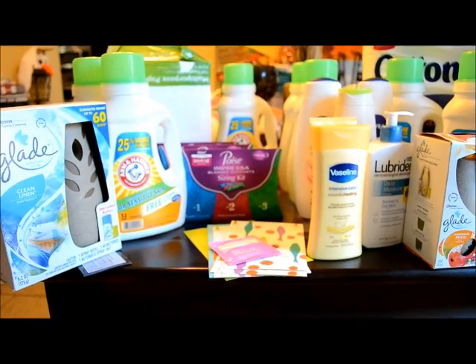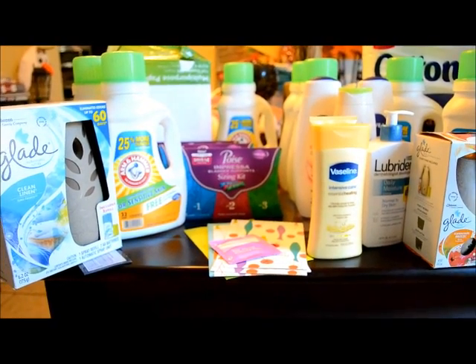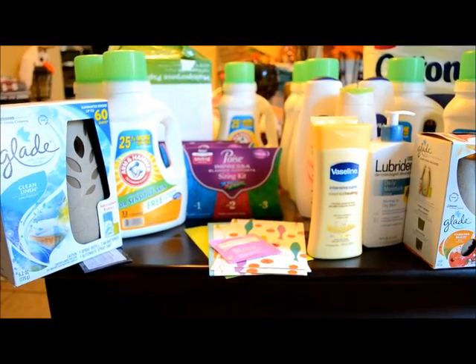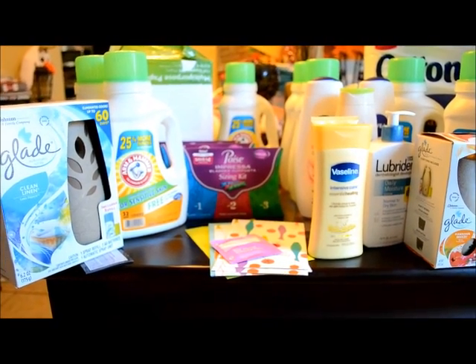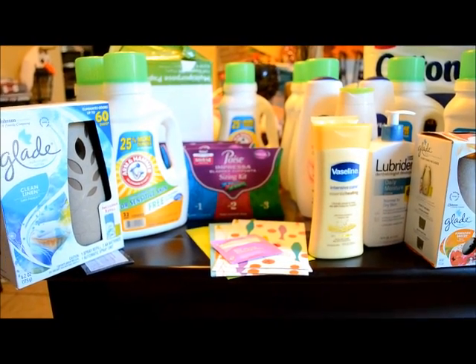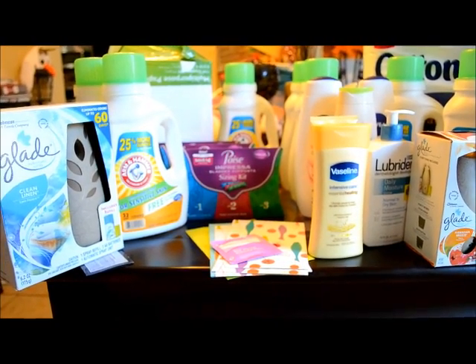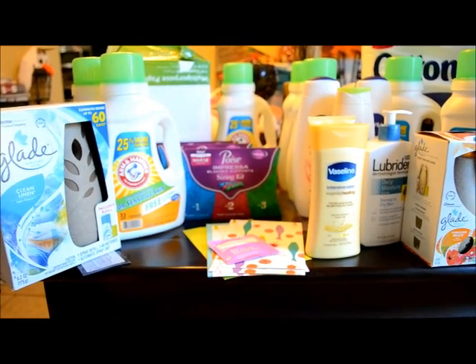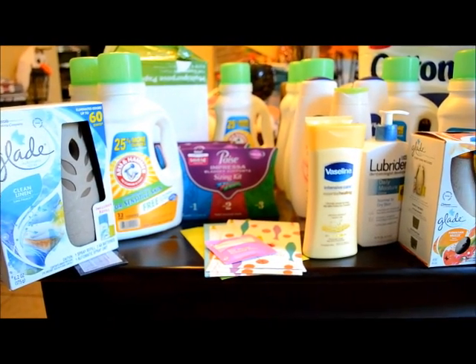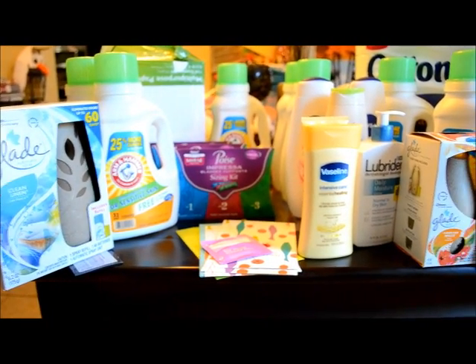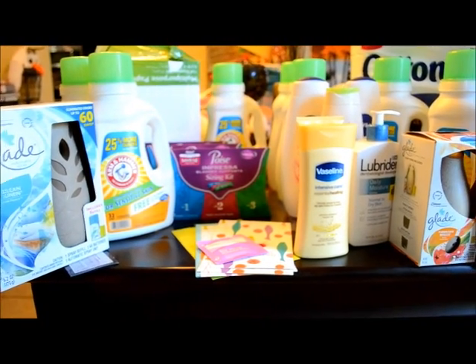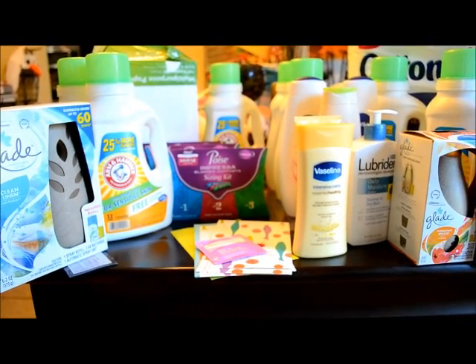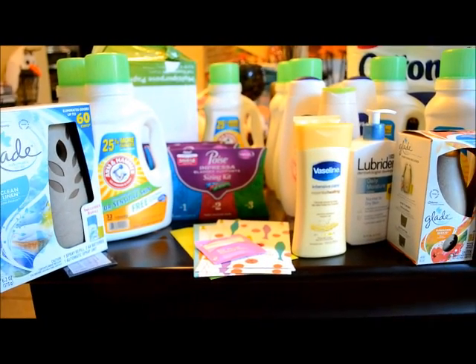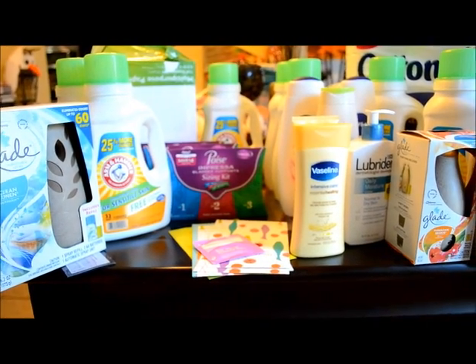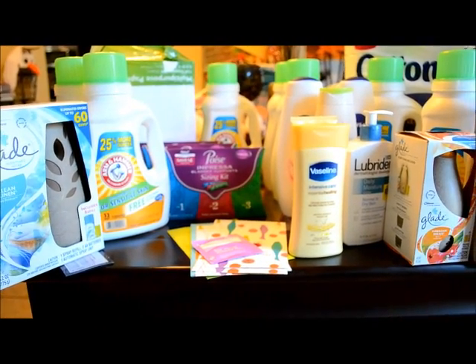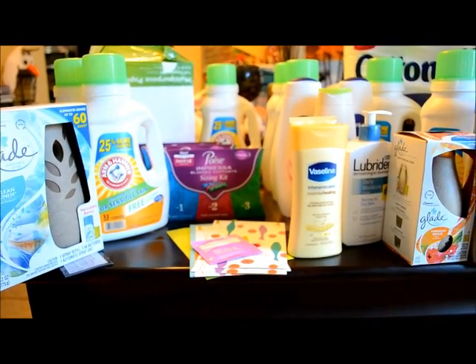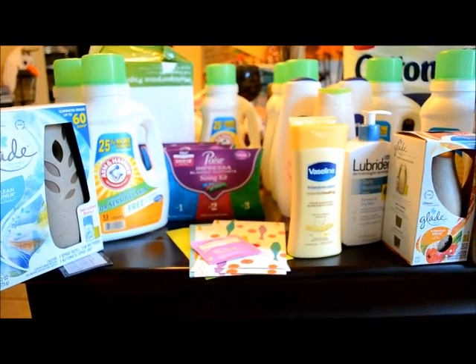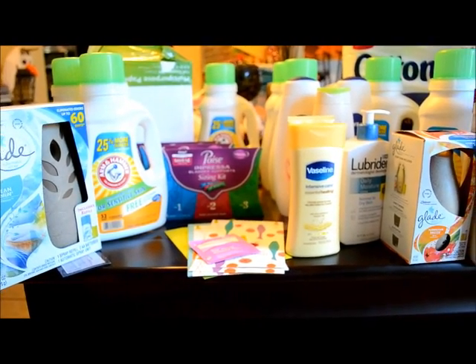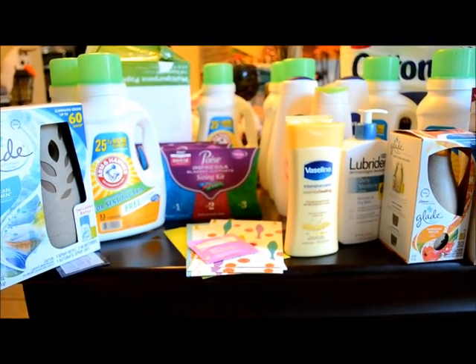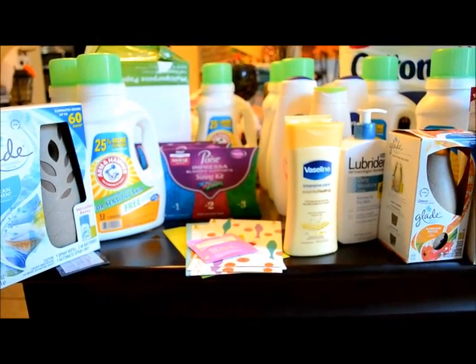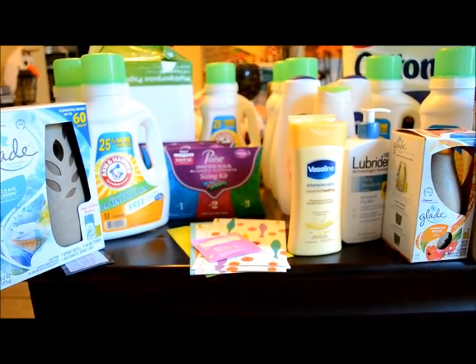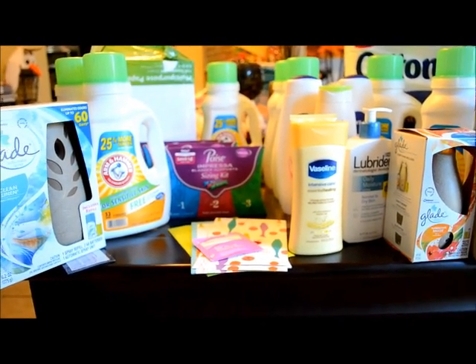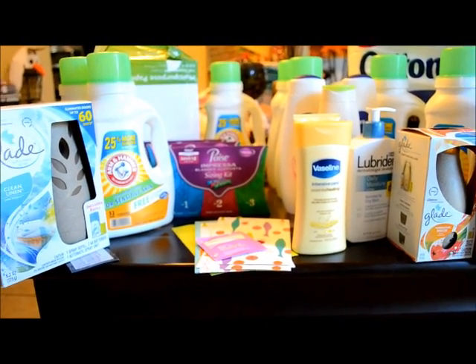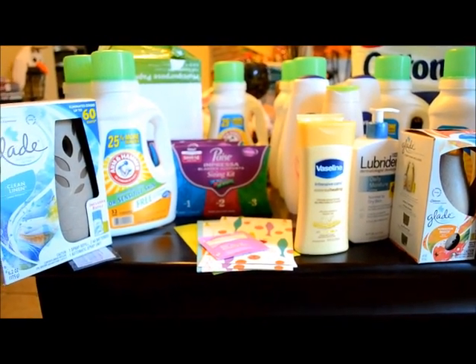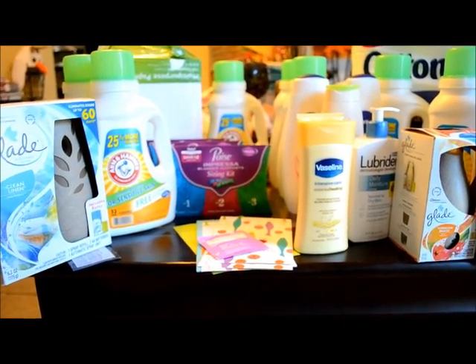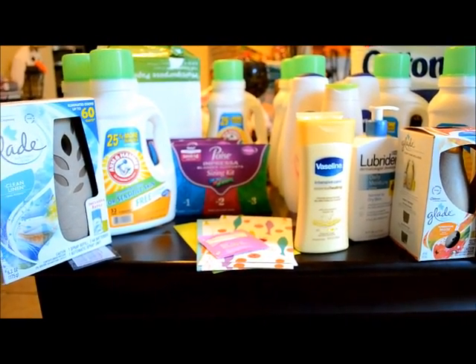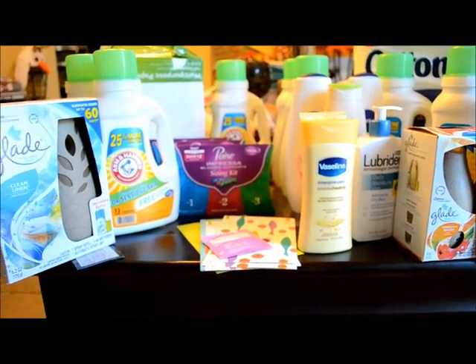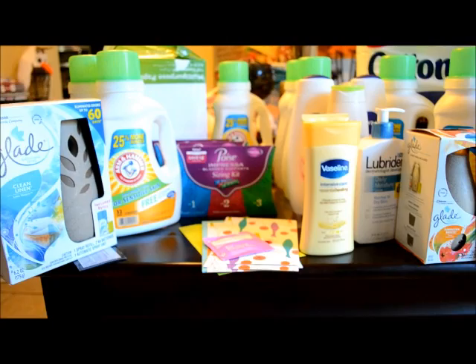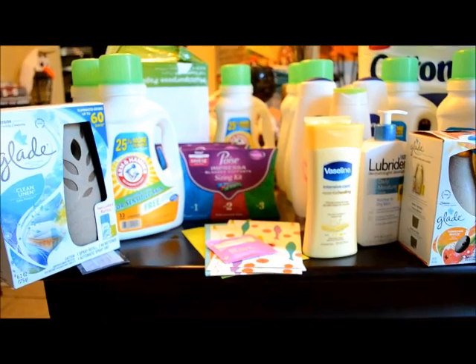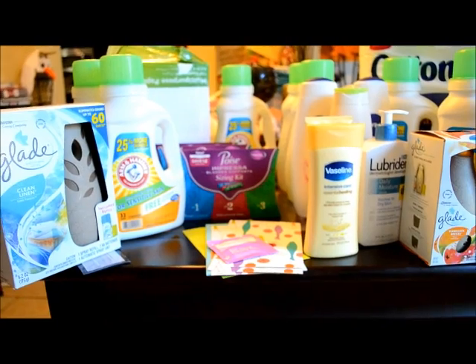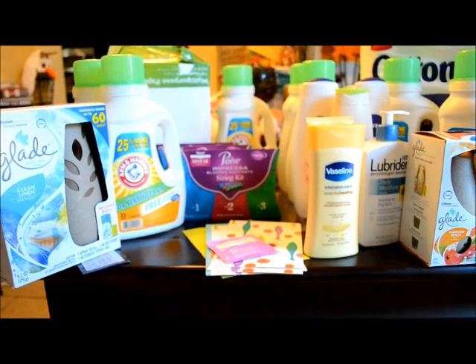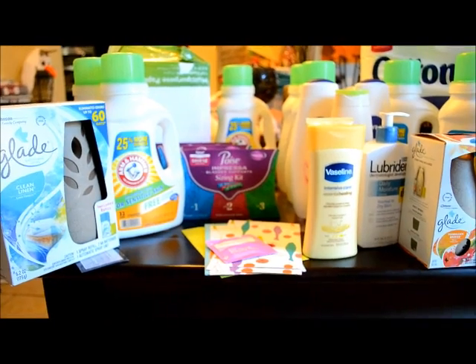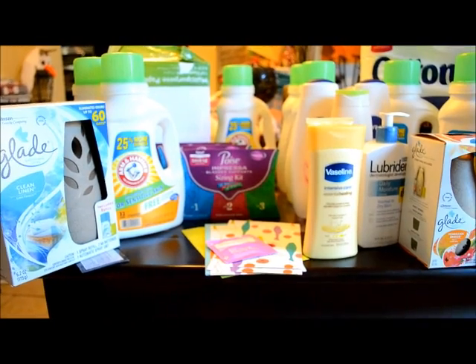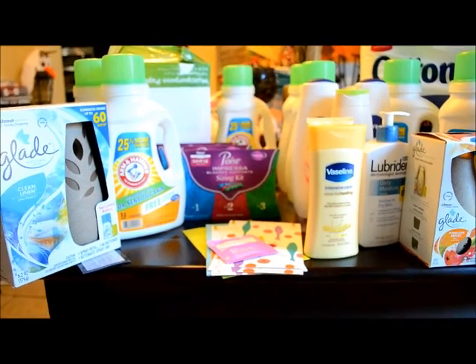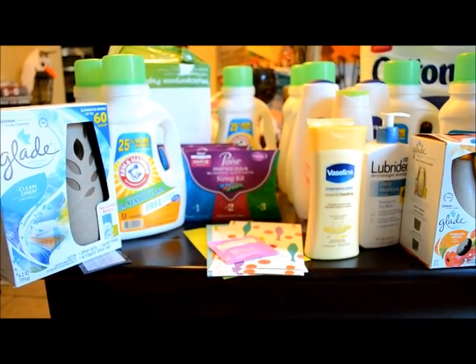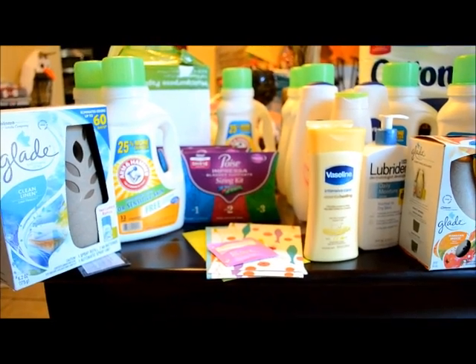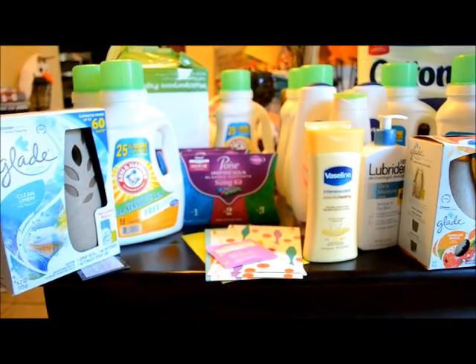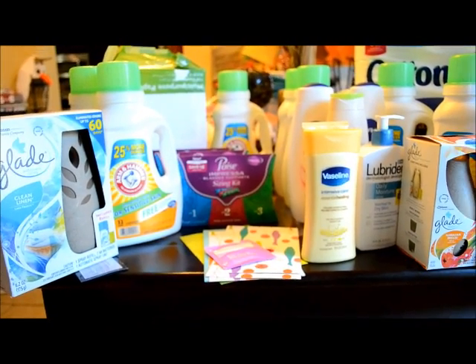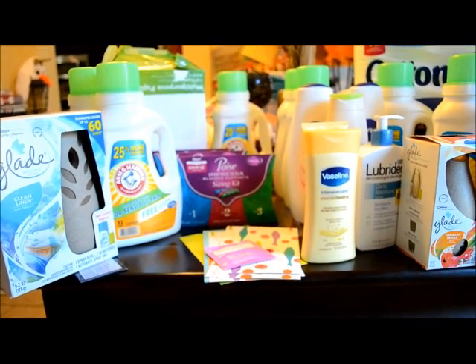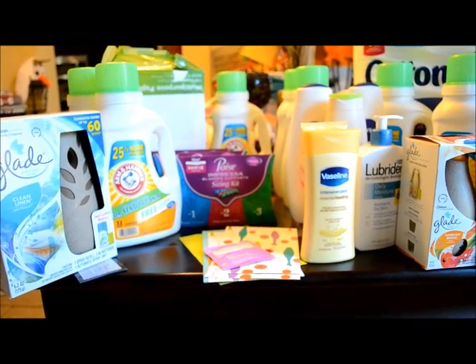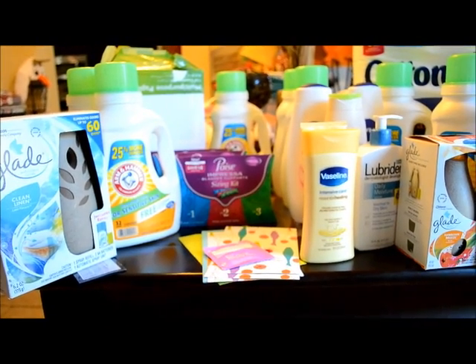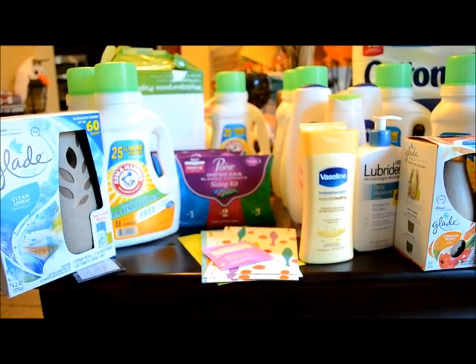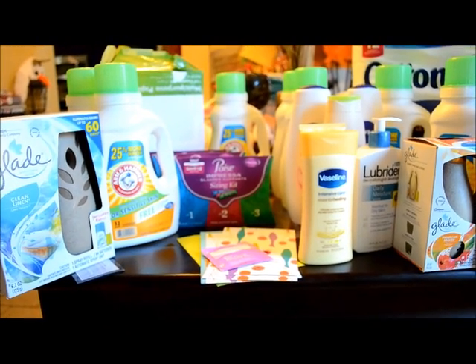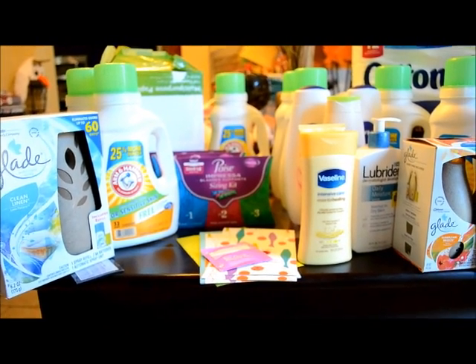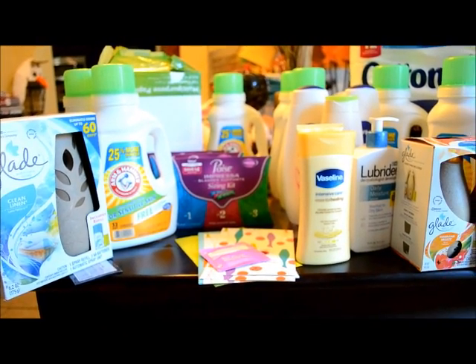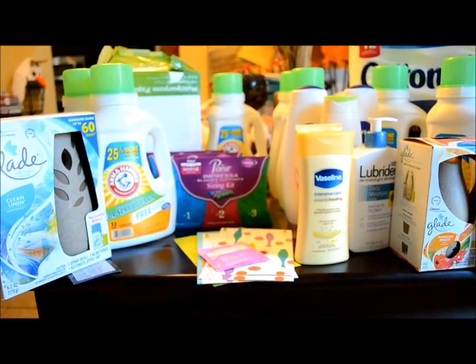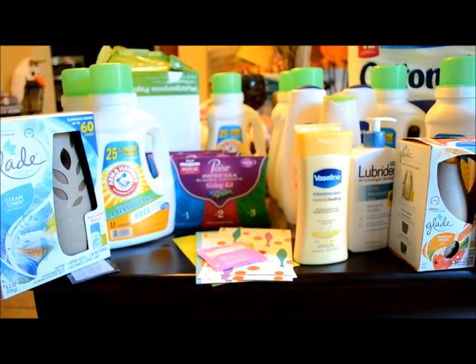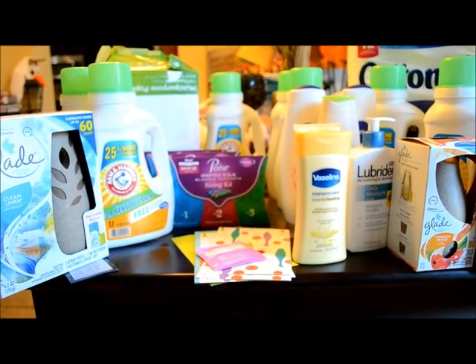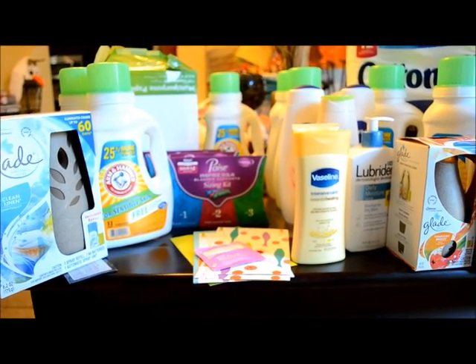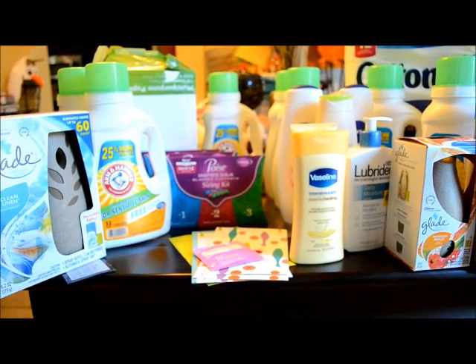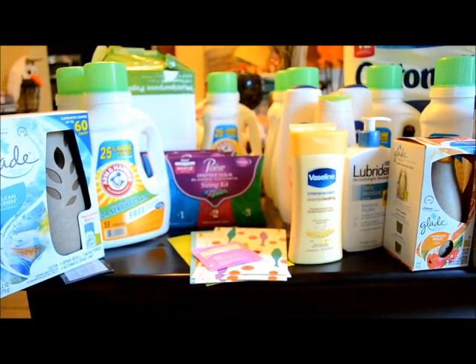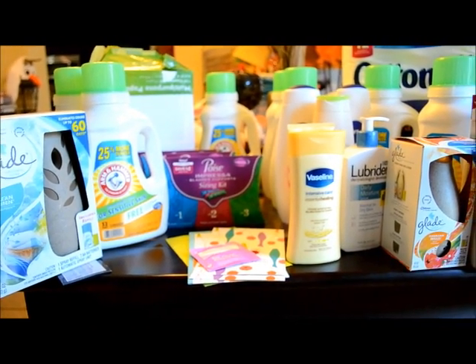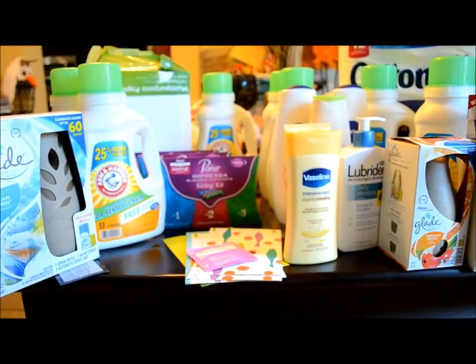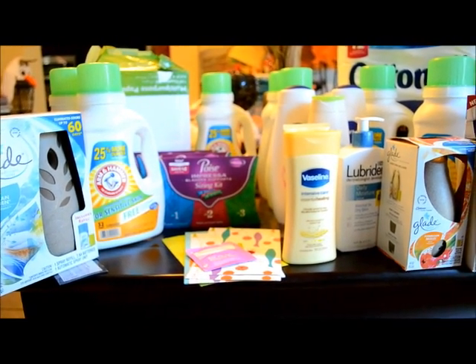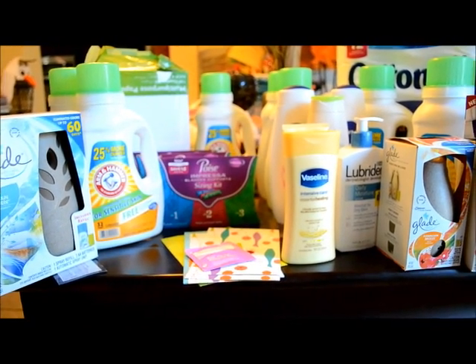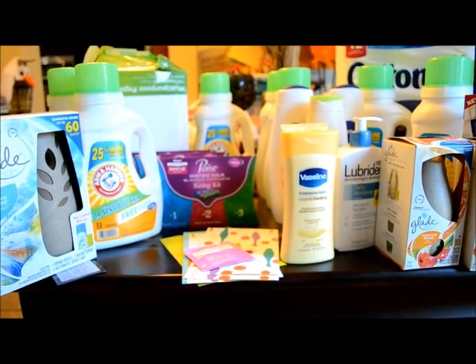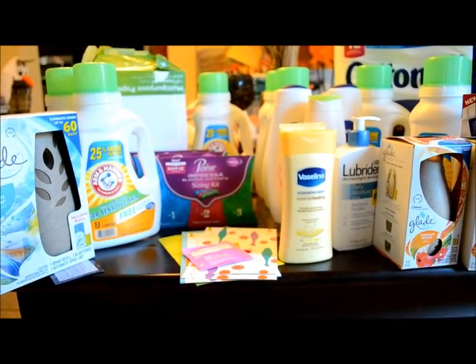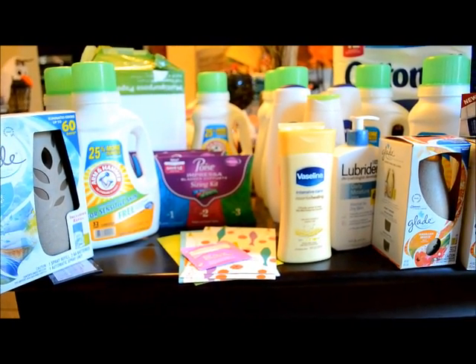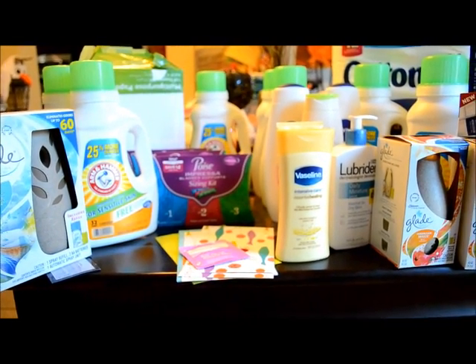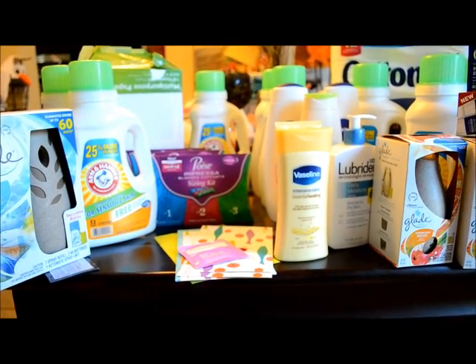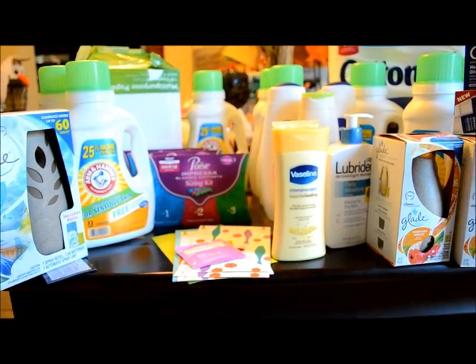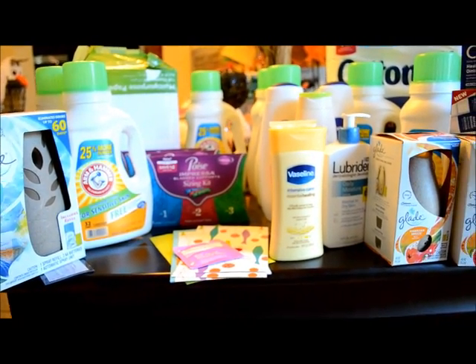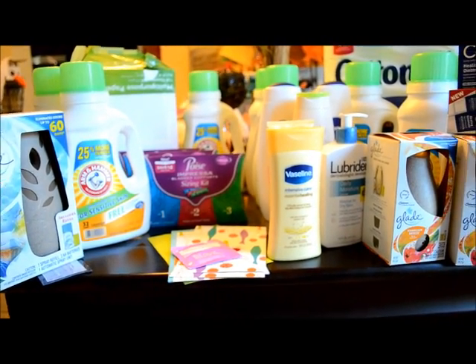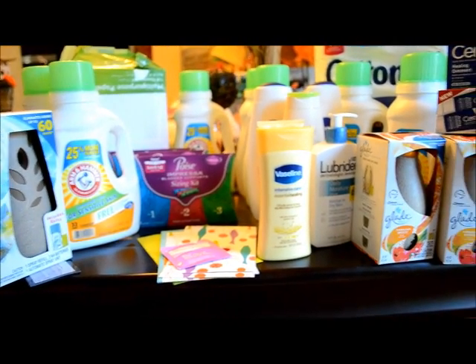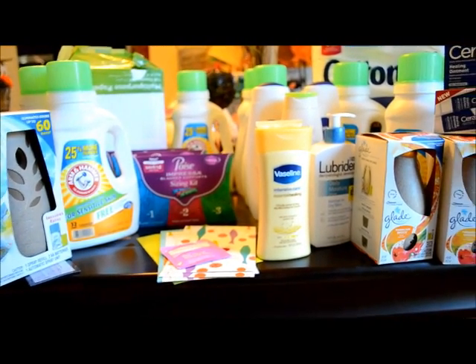Welcome to my channel. Today I did two different transactions at Walgreens.